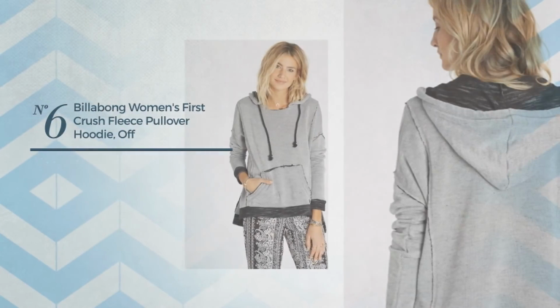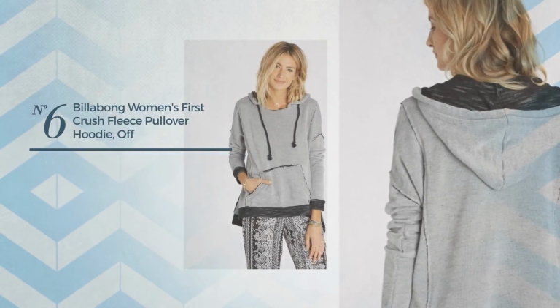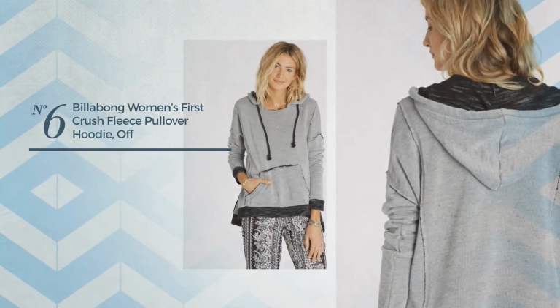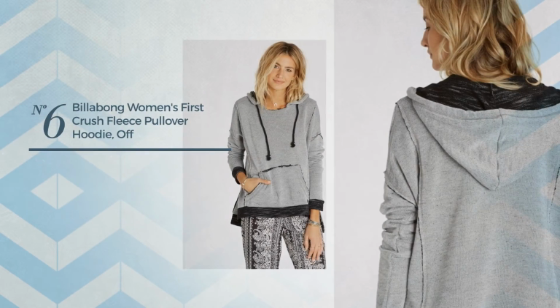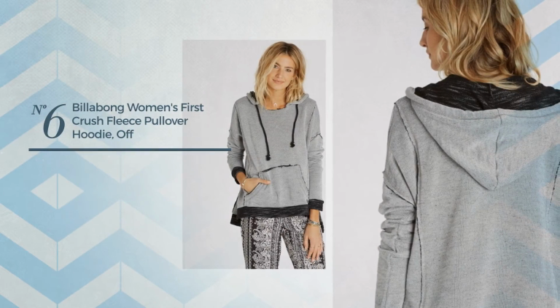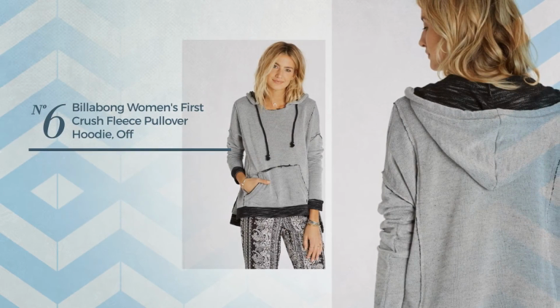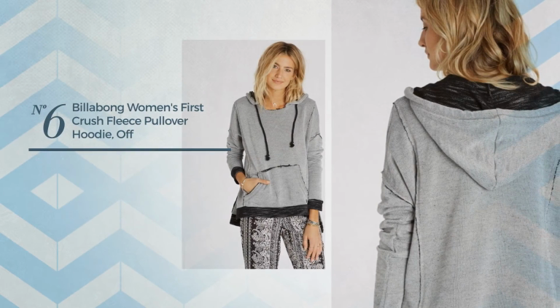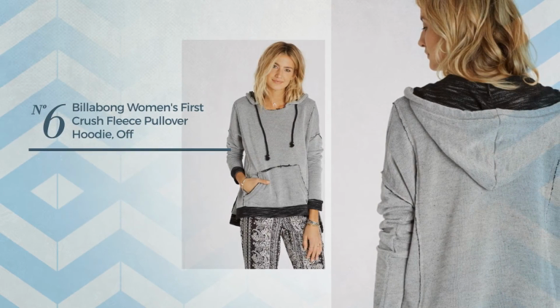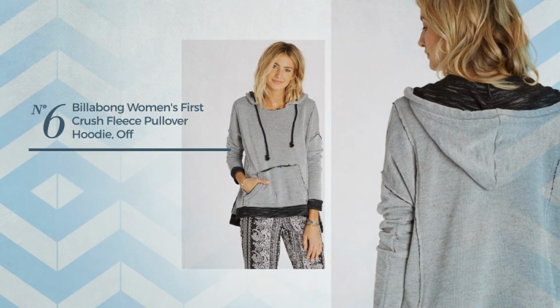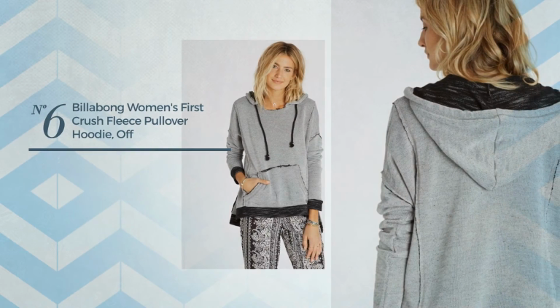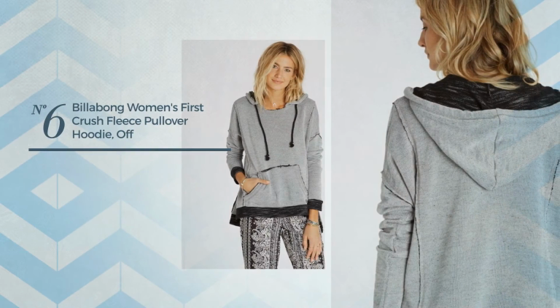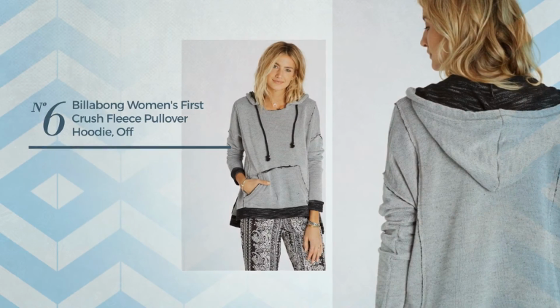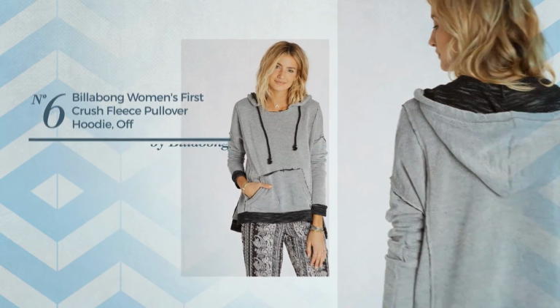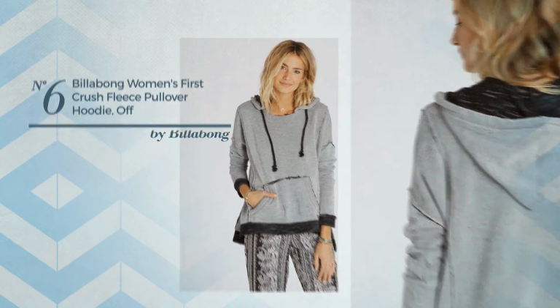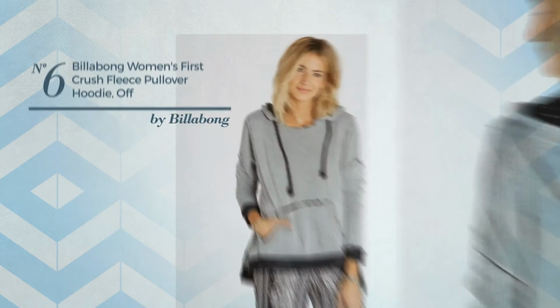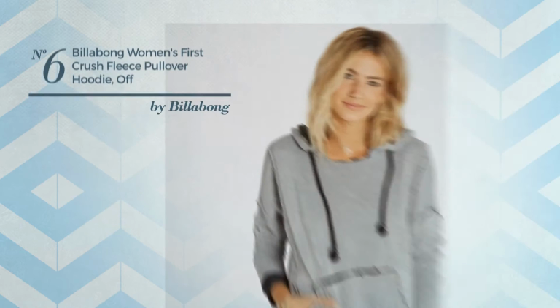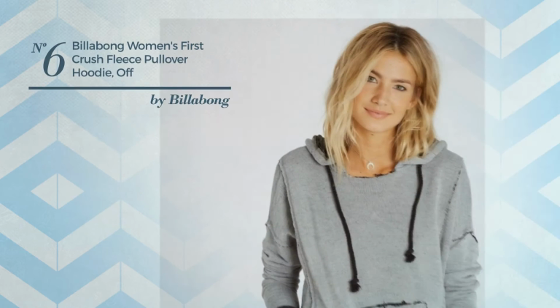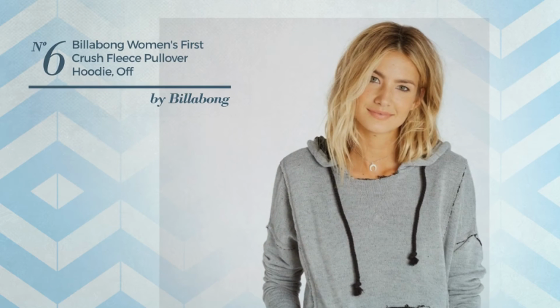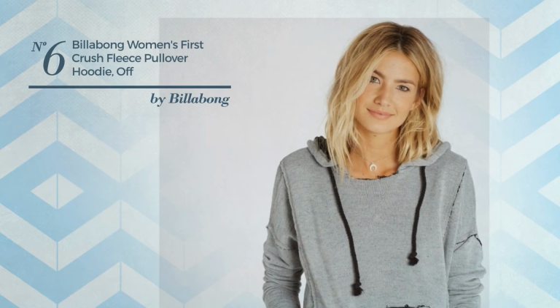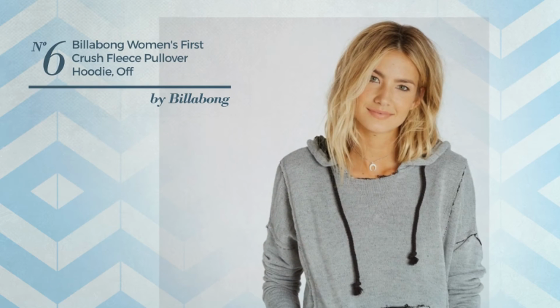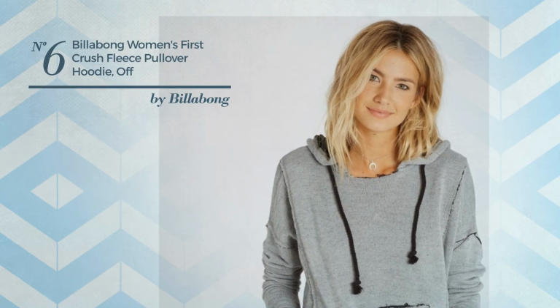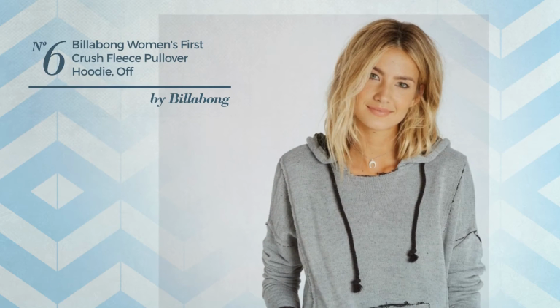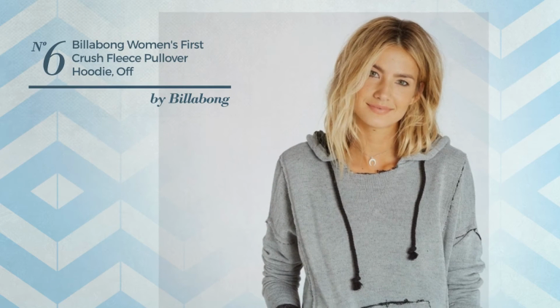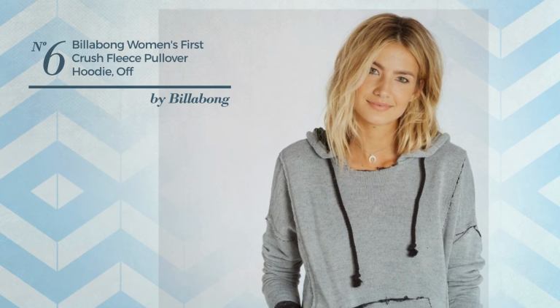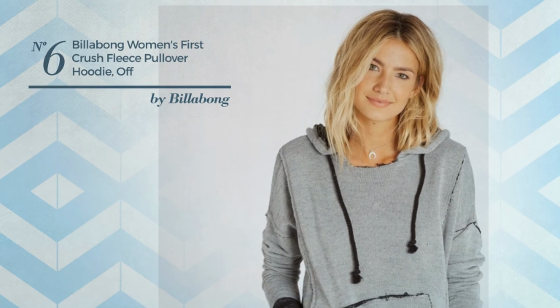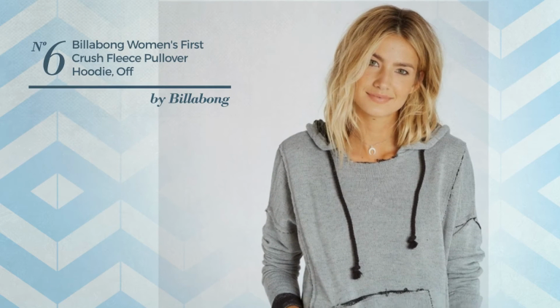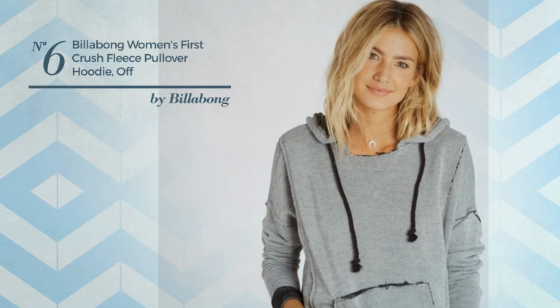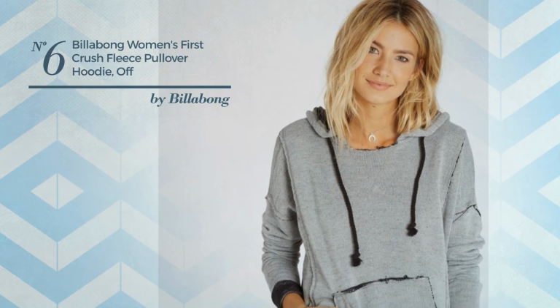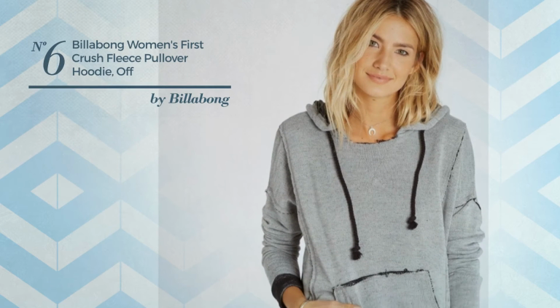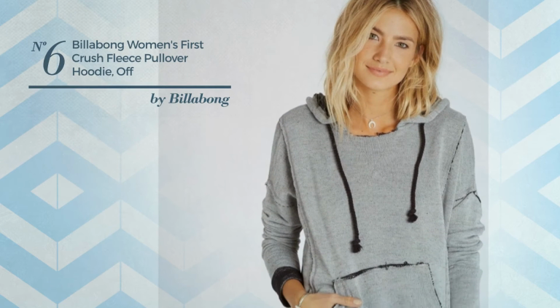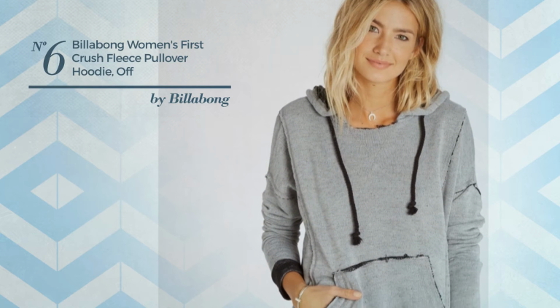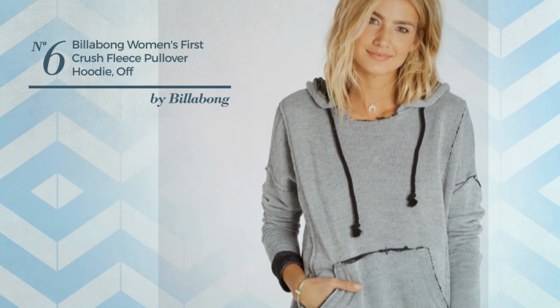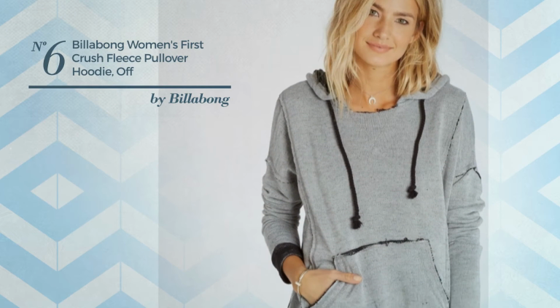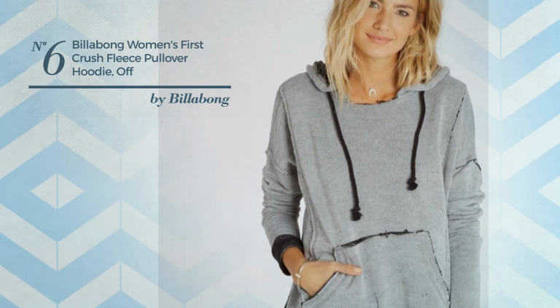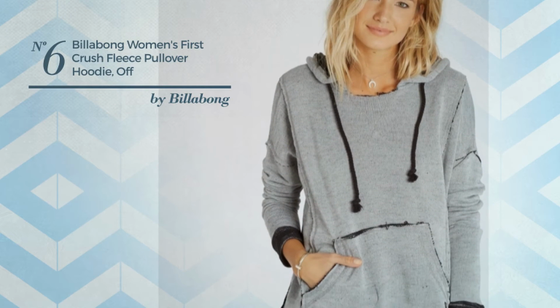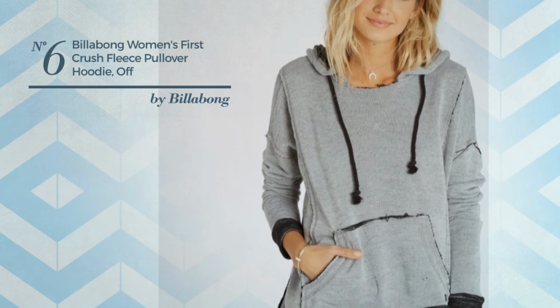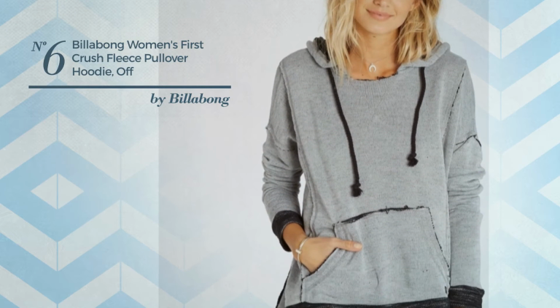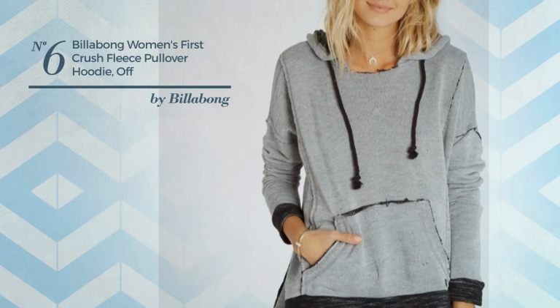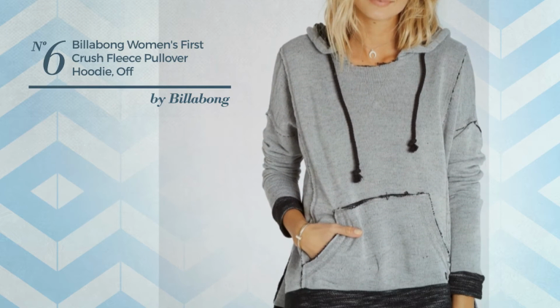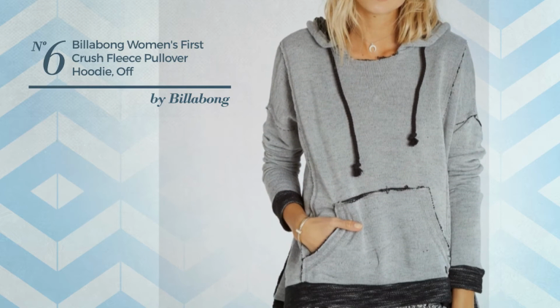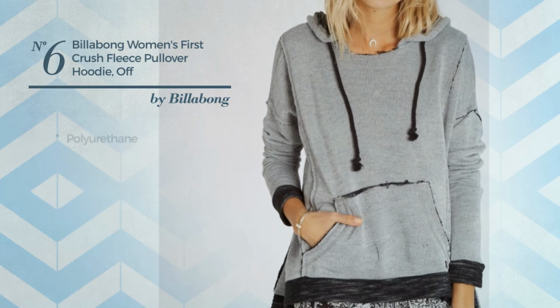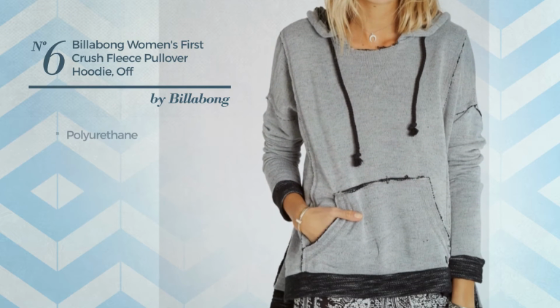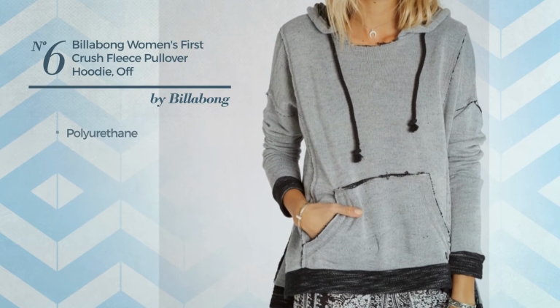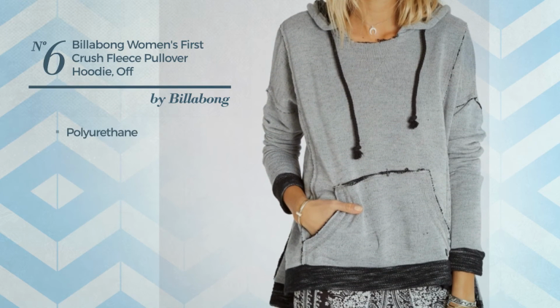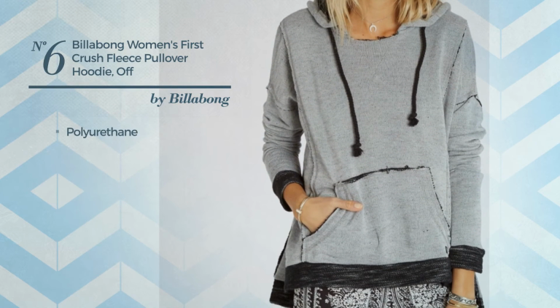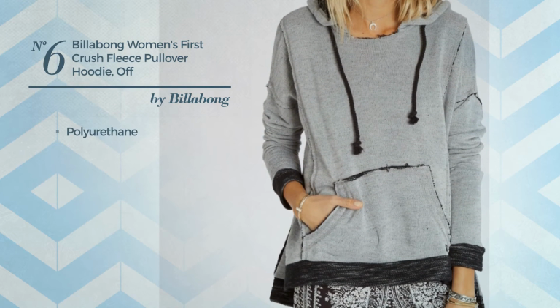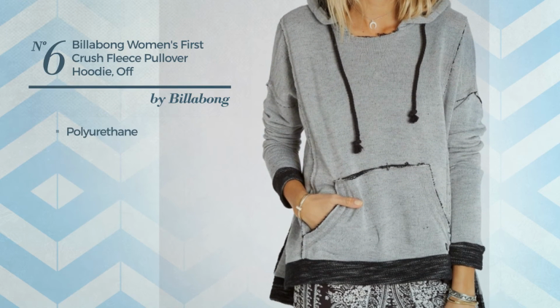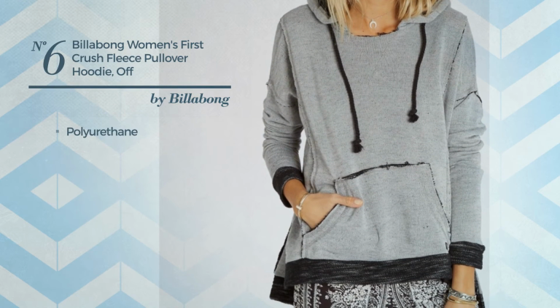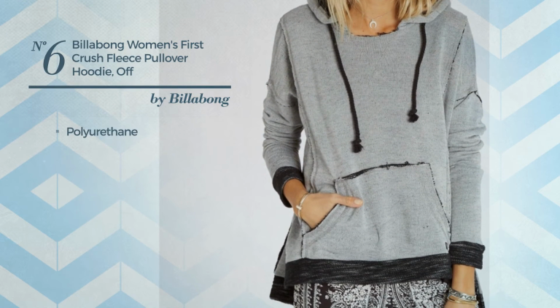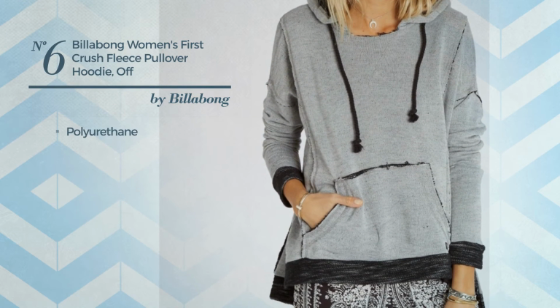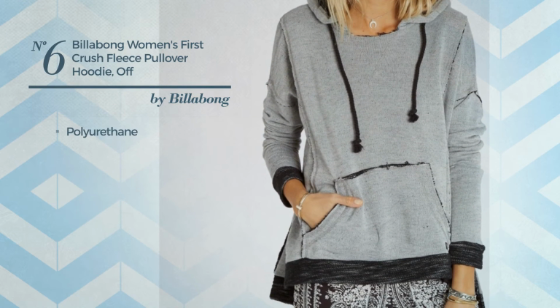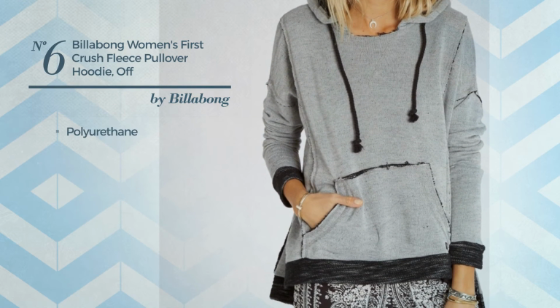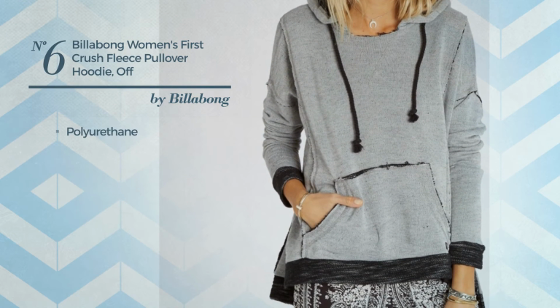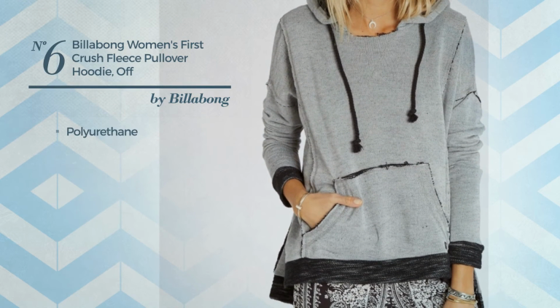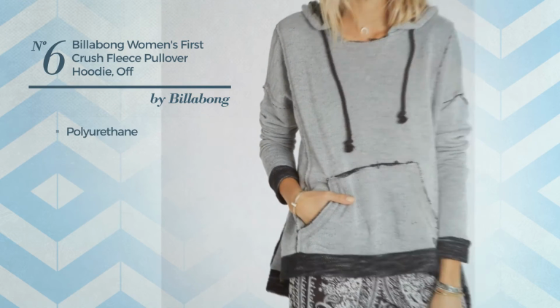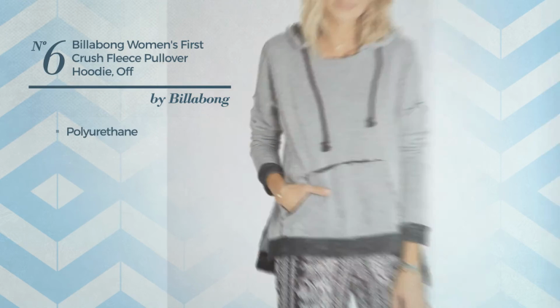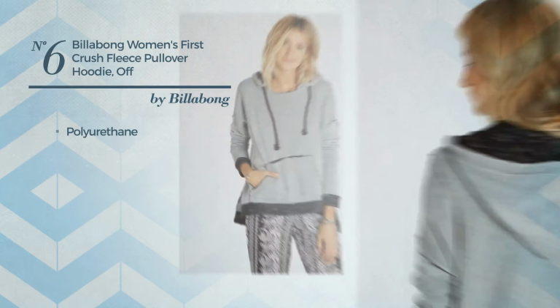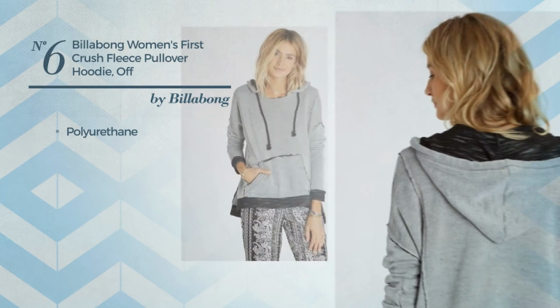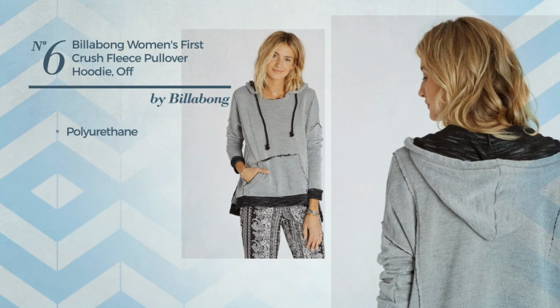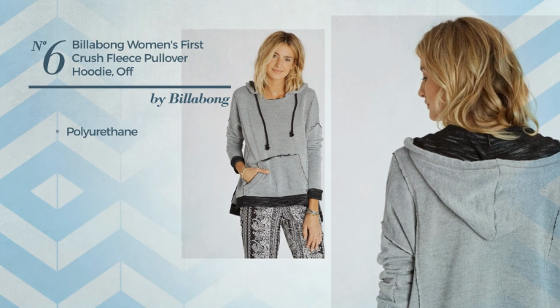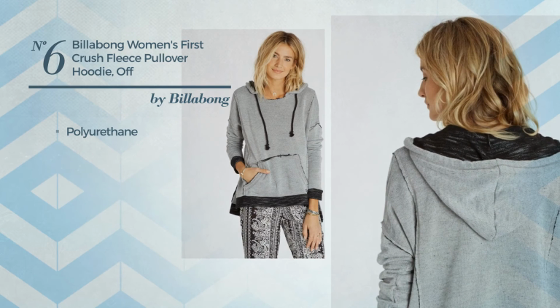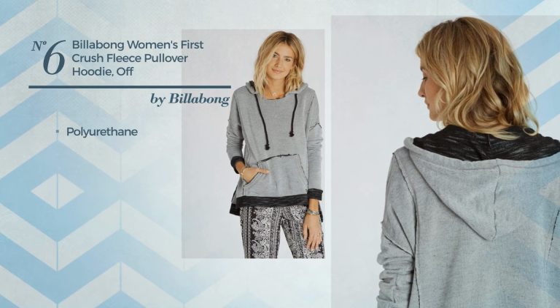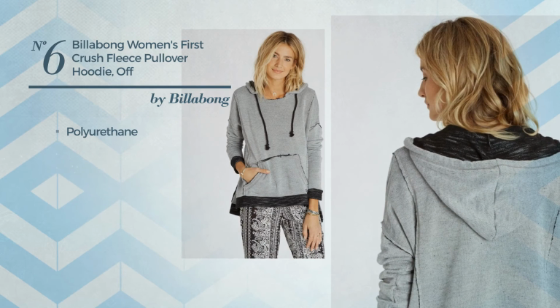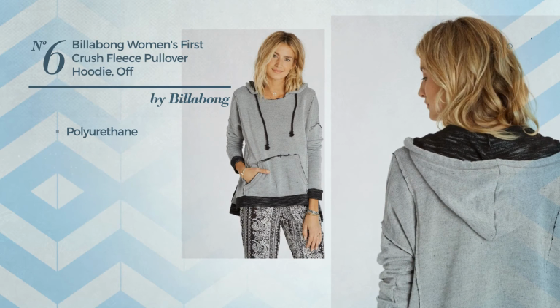Number 6. Featuring a contrast style, produced with loose polyurethane. Available in 2 colors.